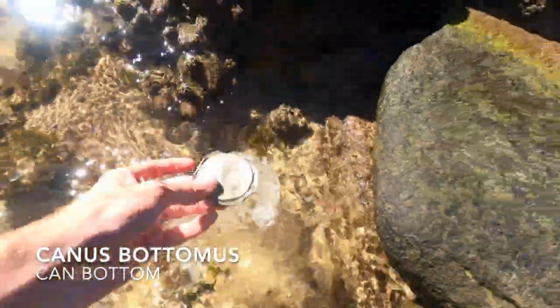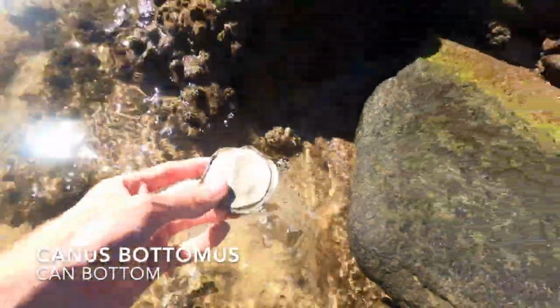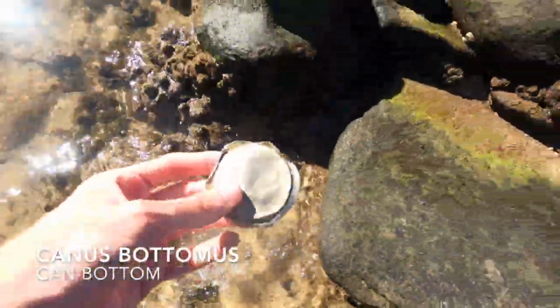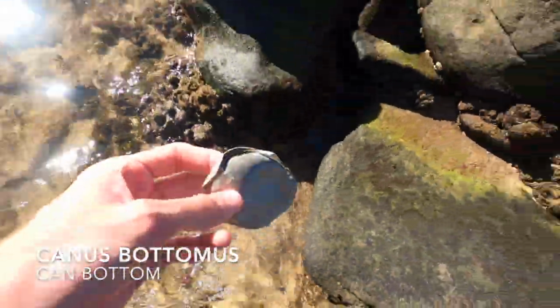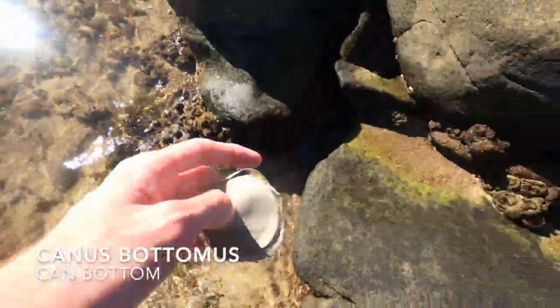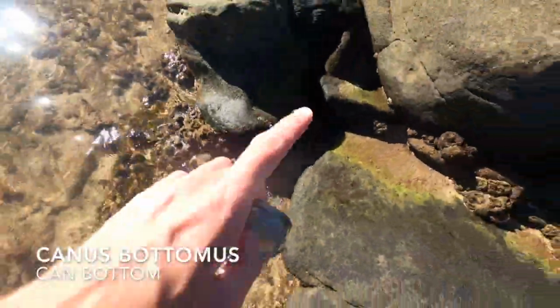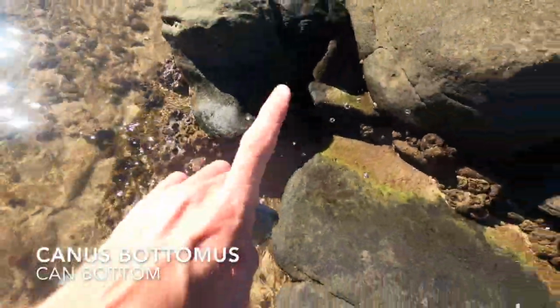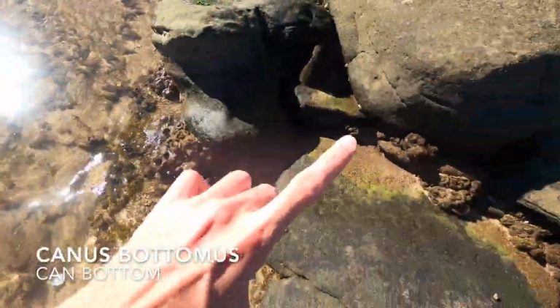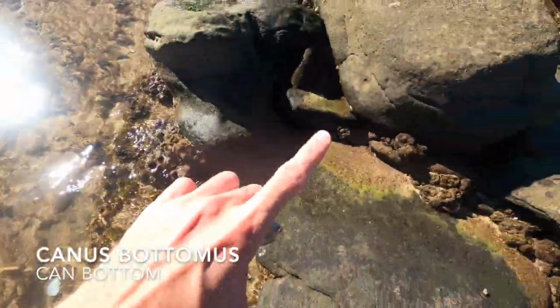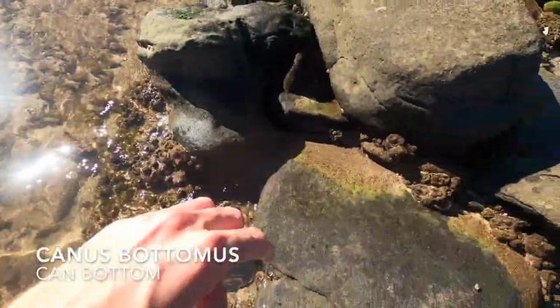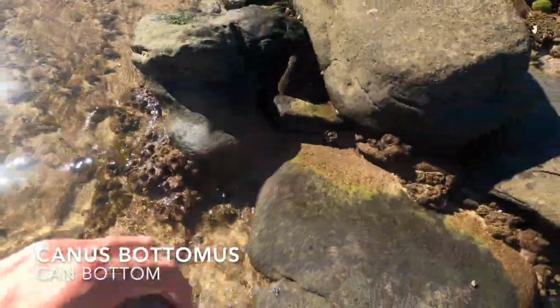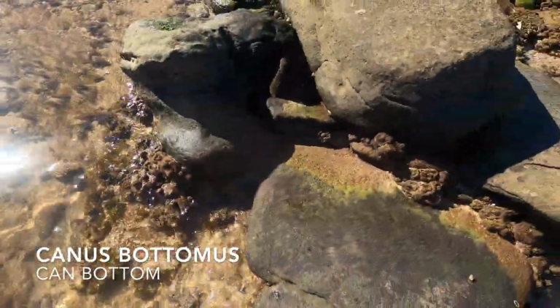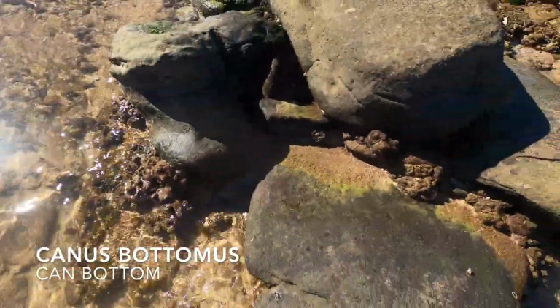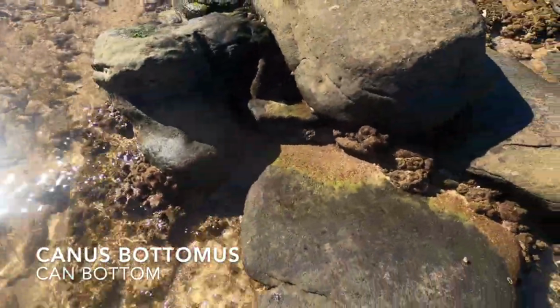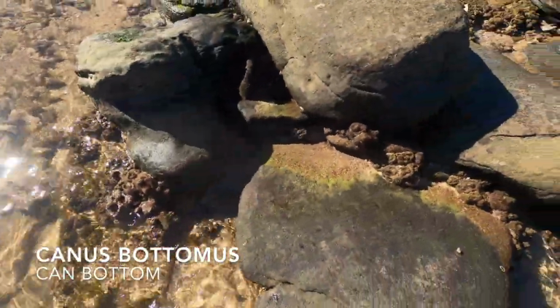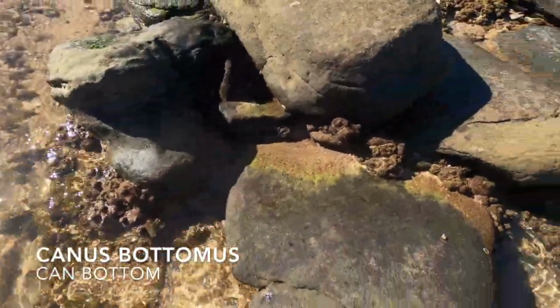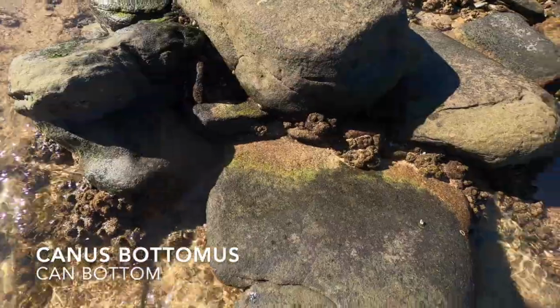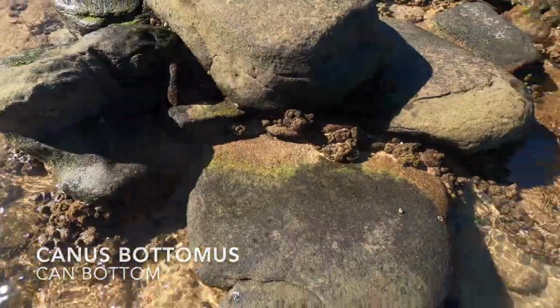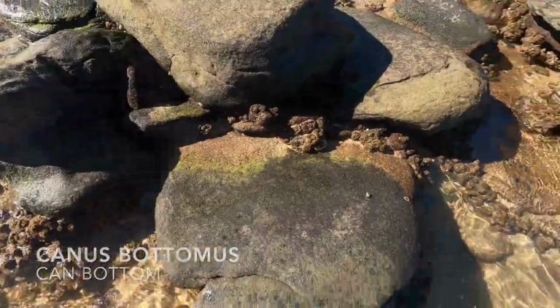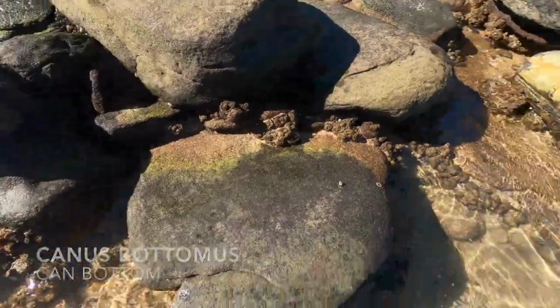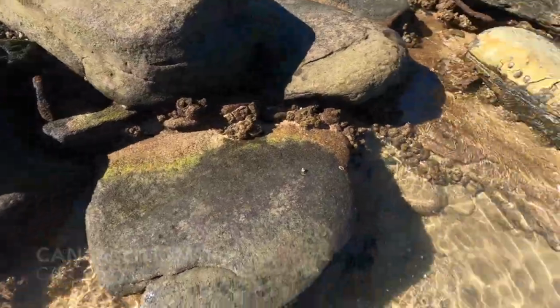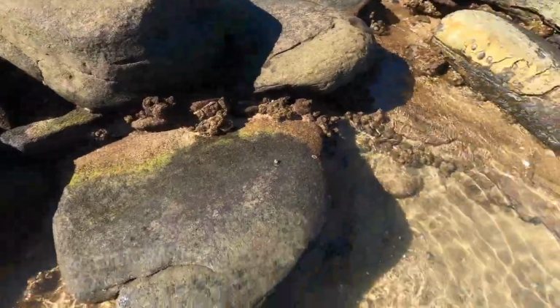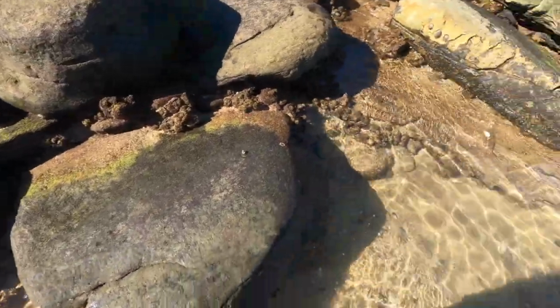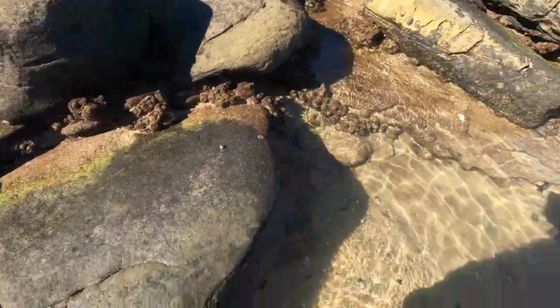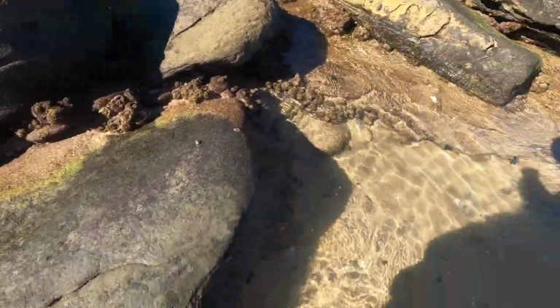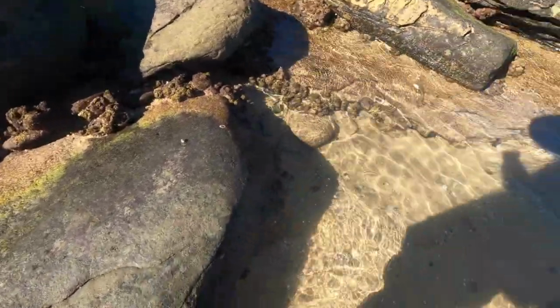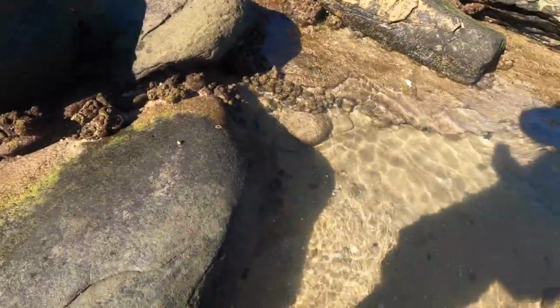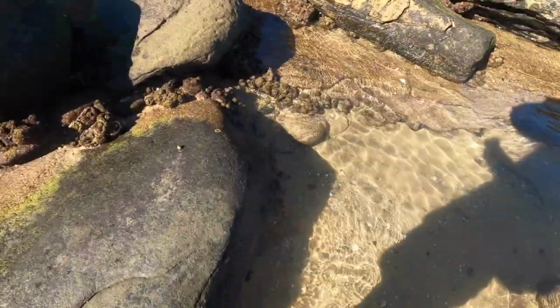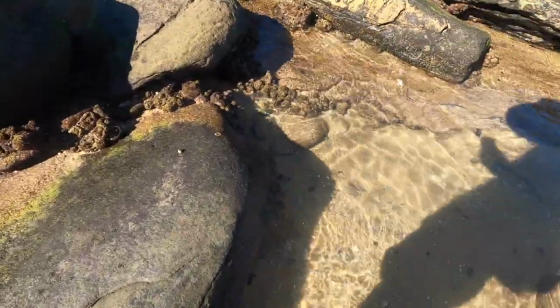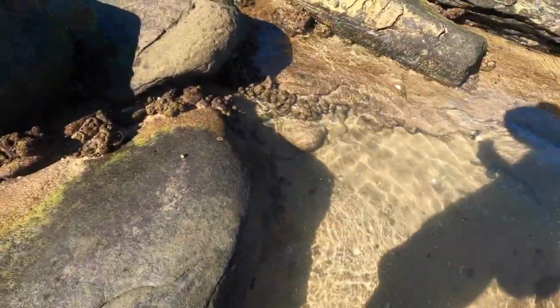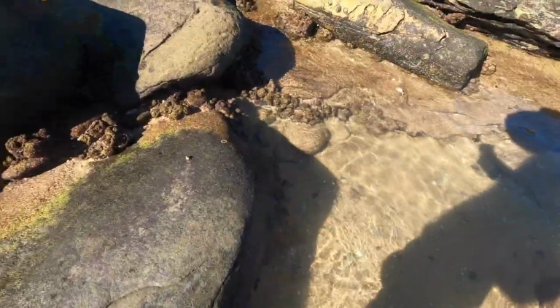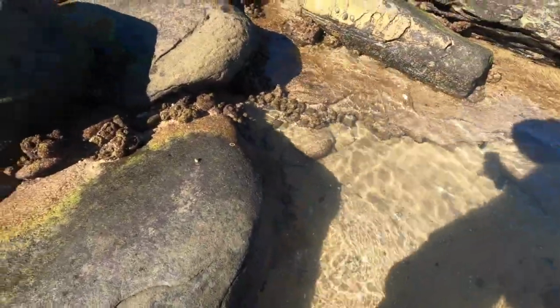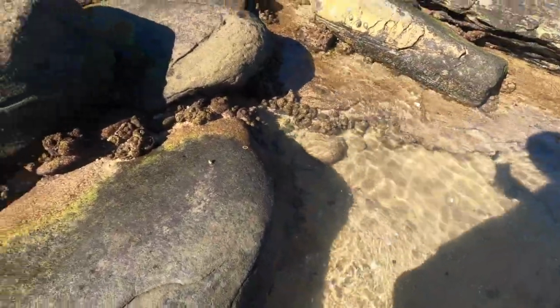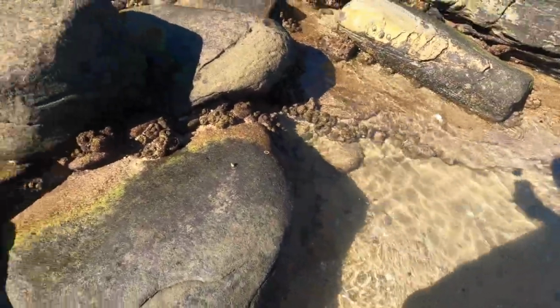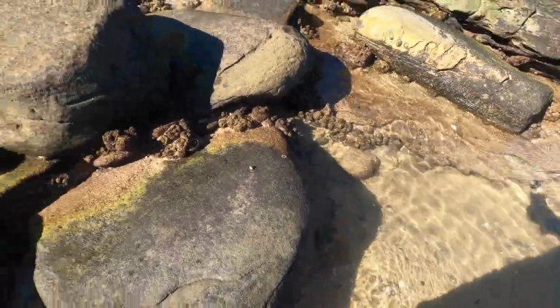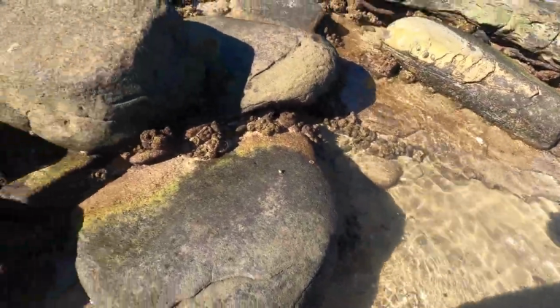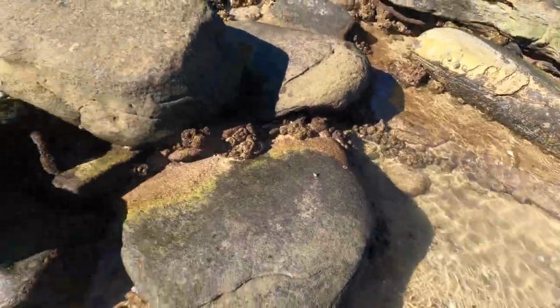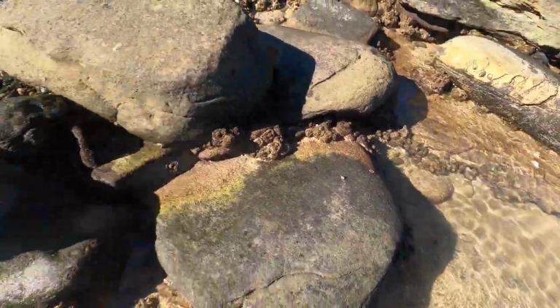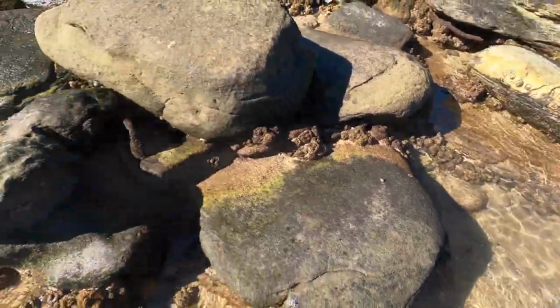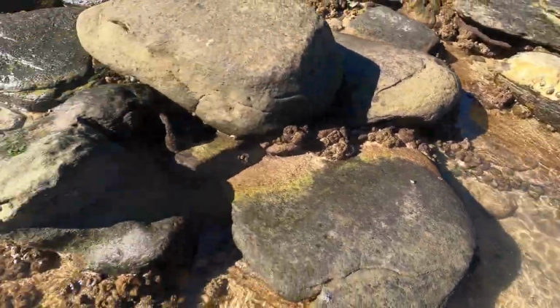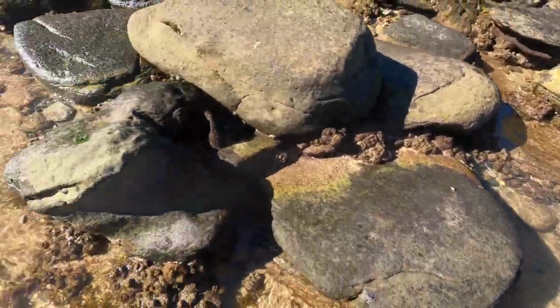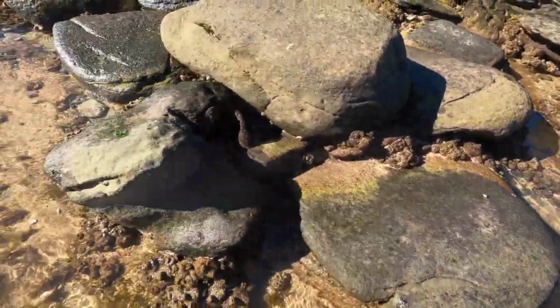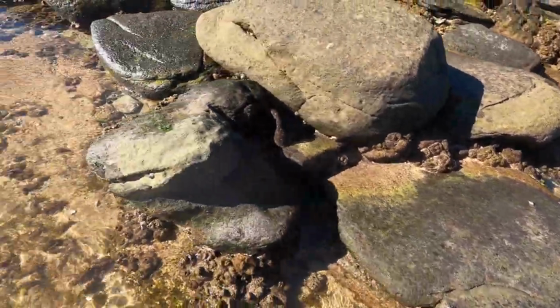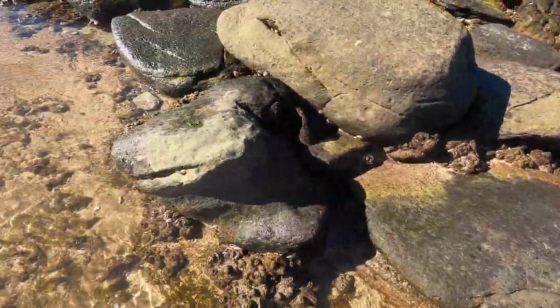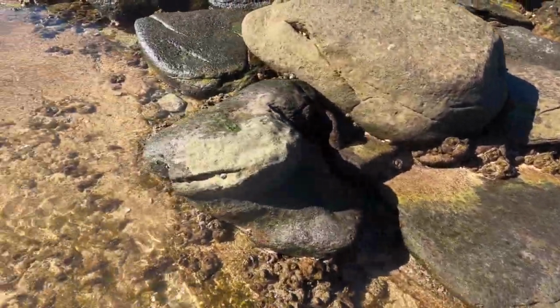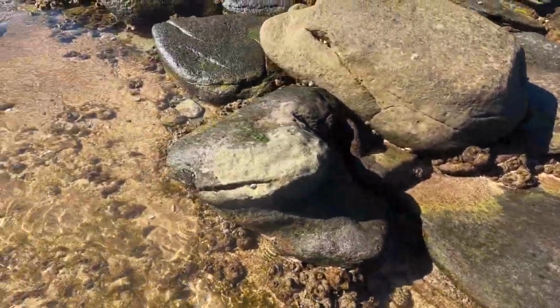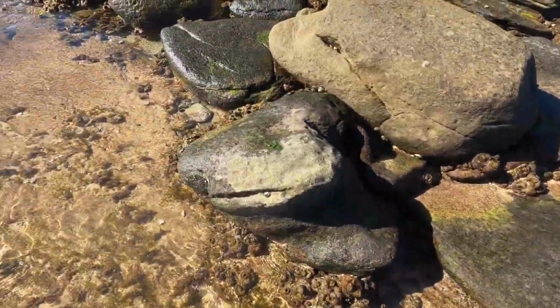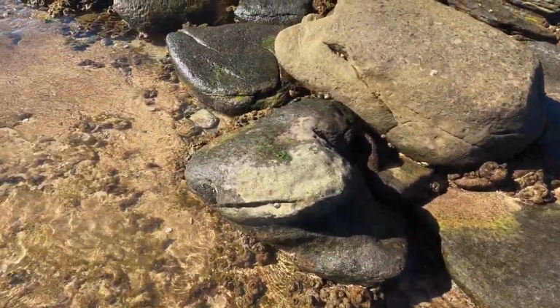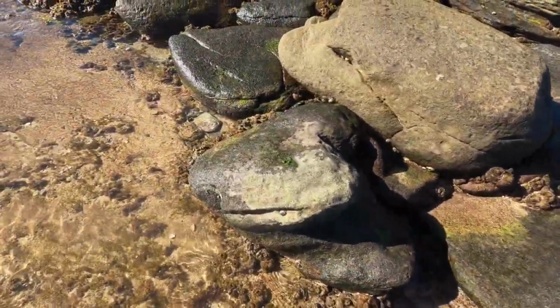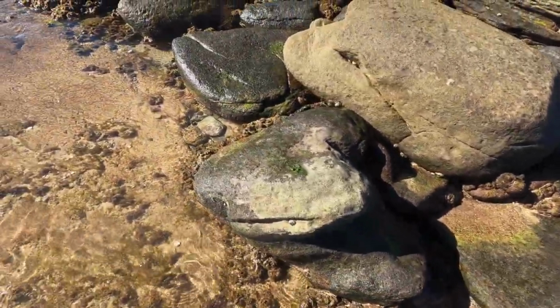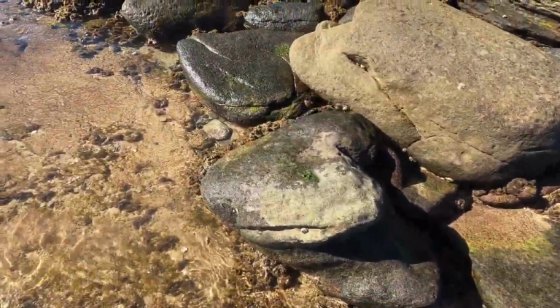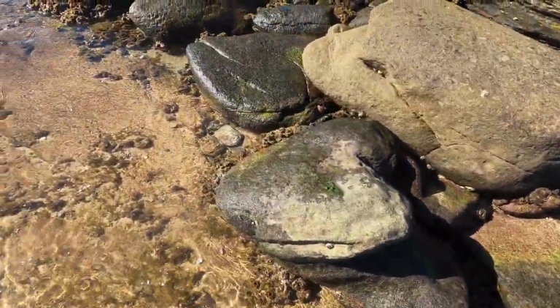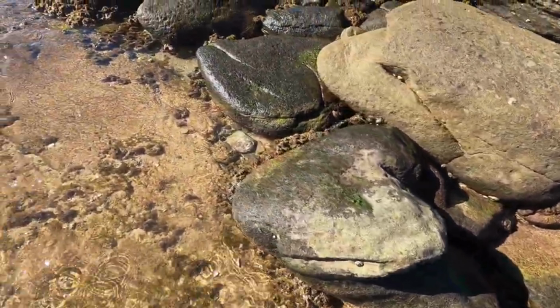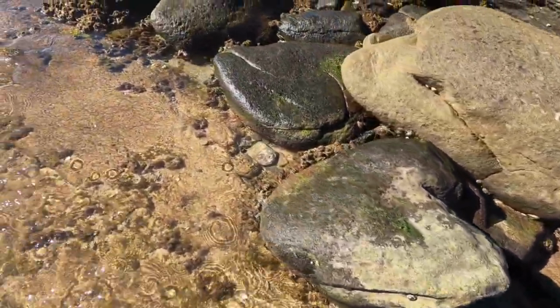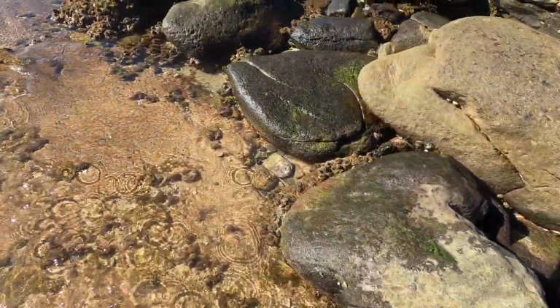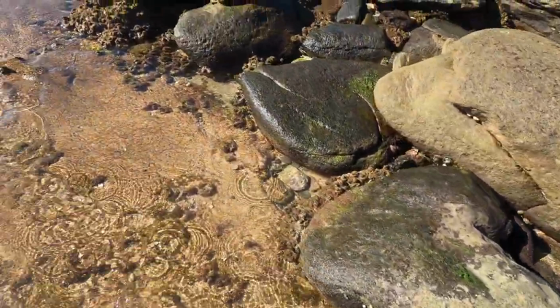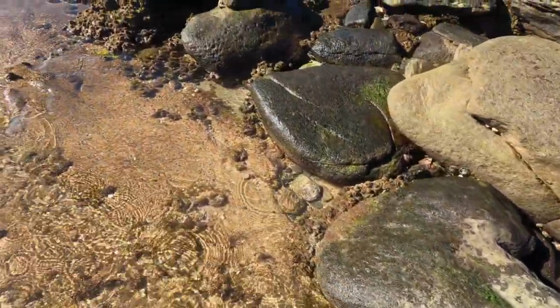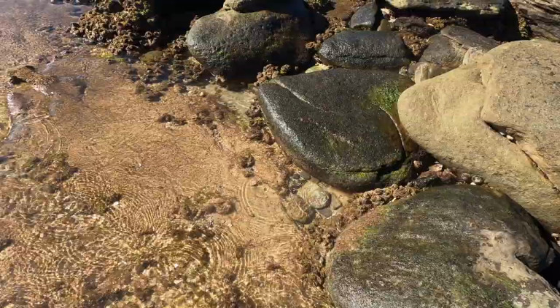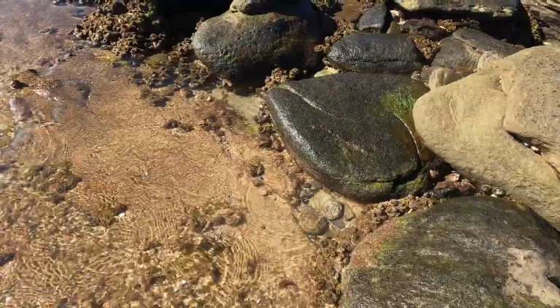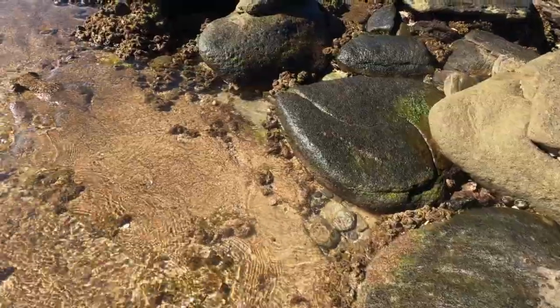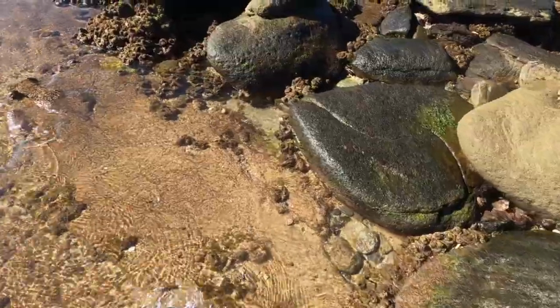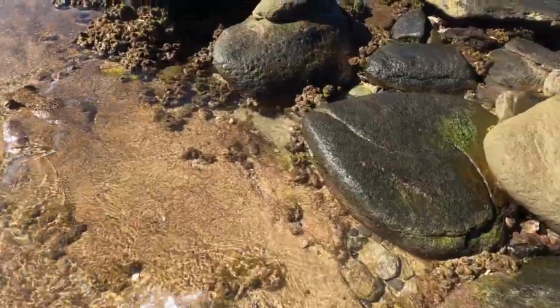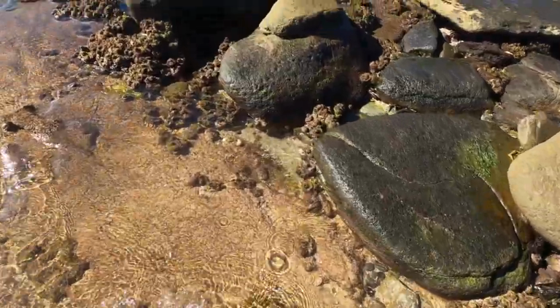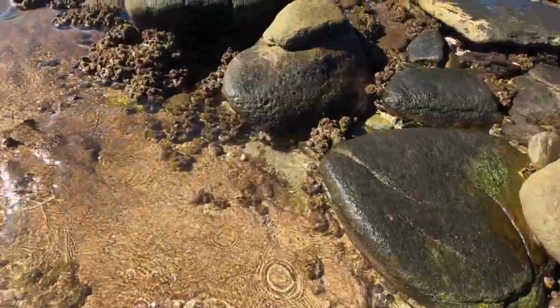Oh yes, a piece of rubbish. Whenever you see trash around the beach, we definitely want to pick those up.